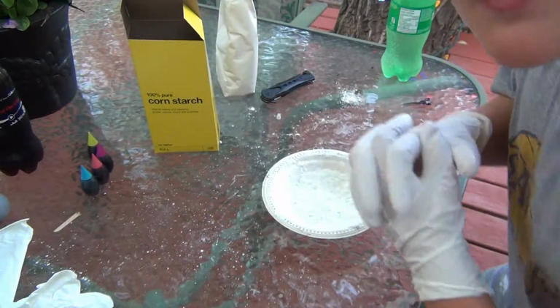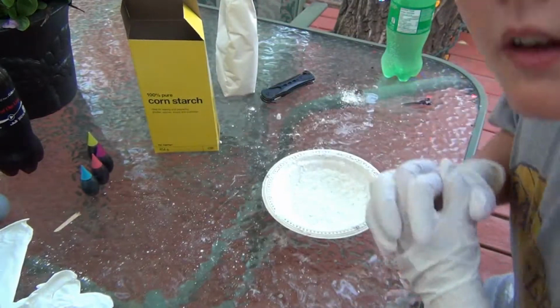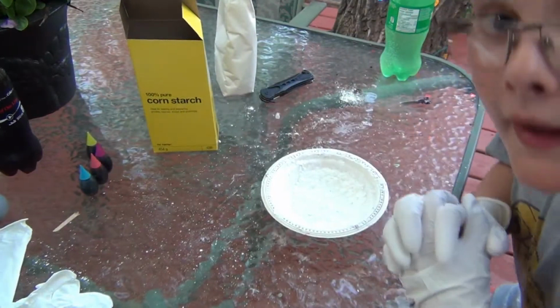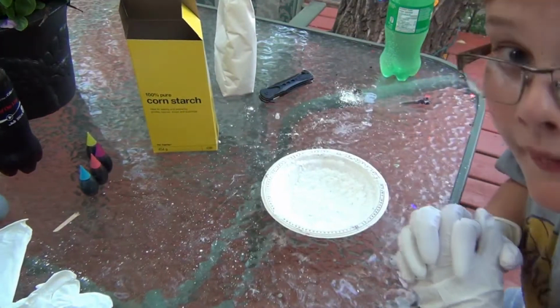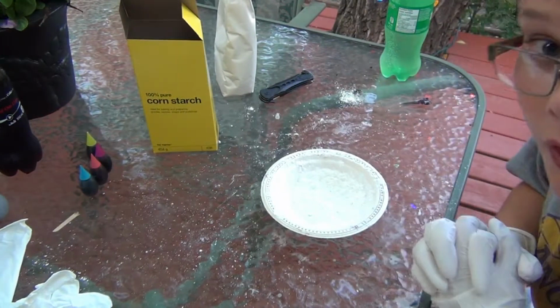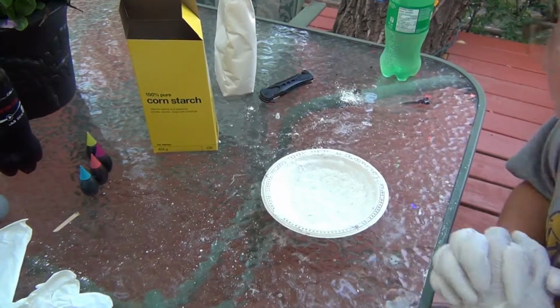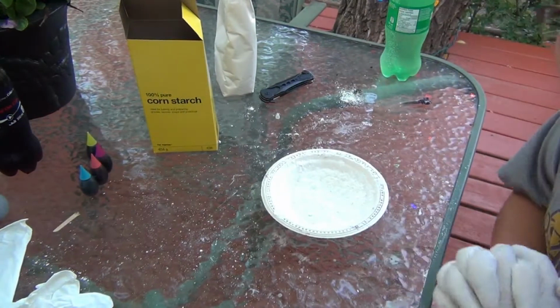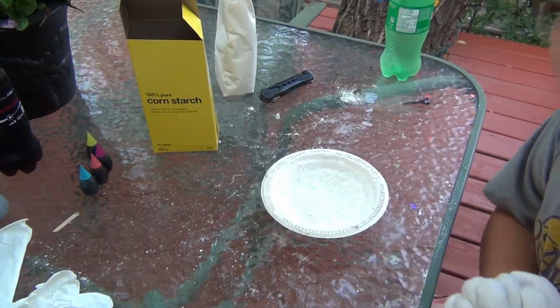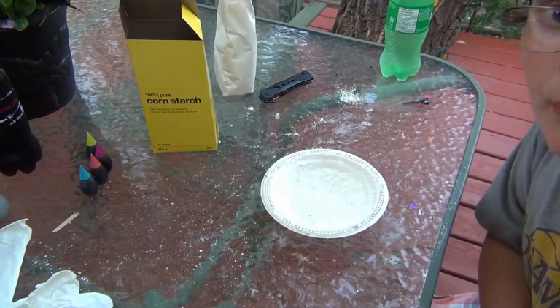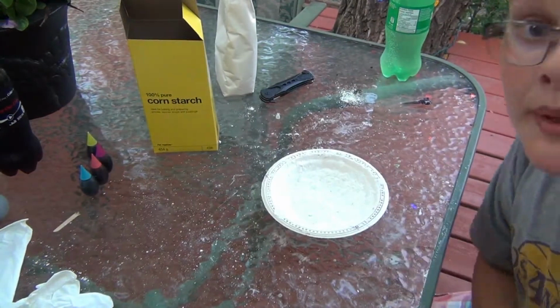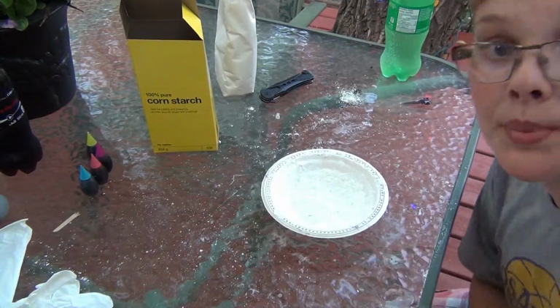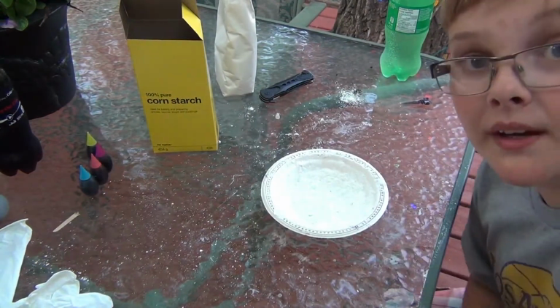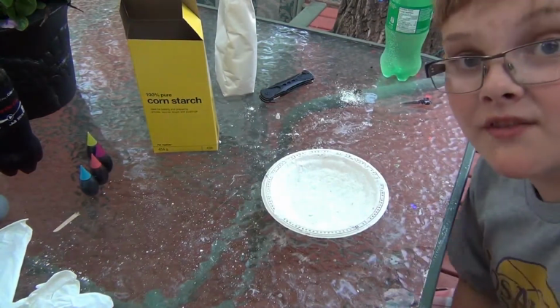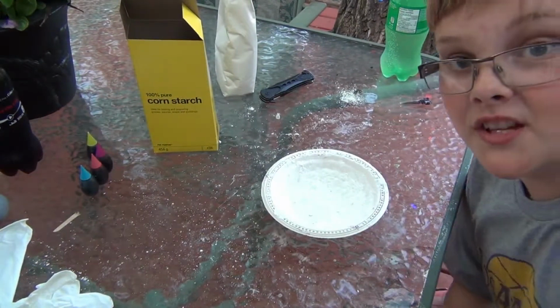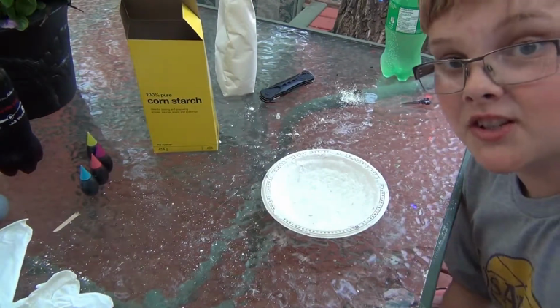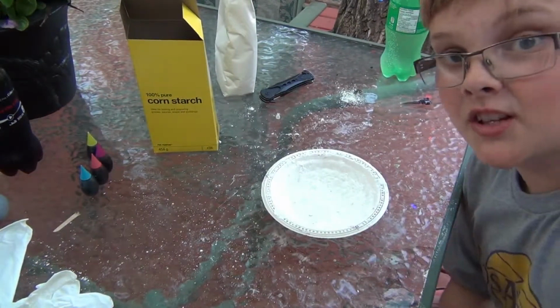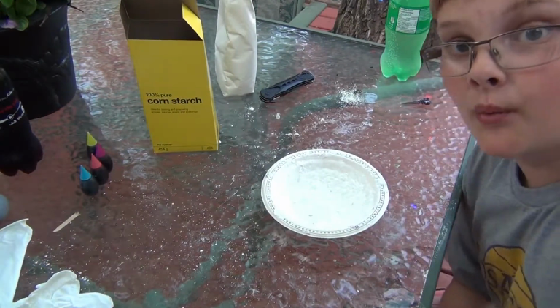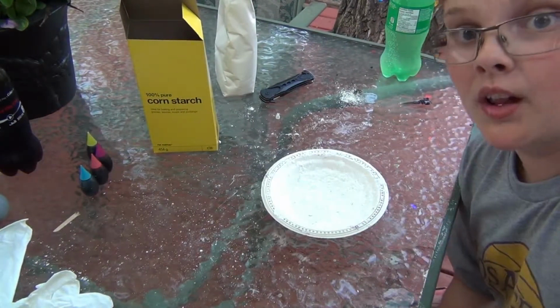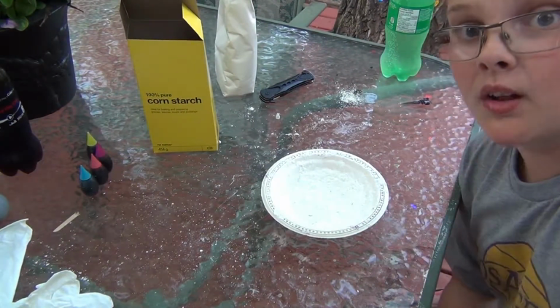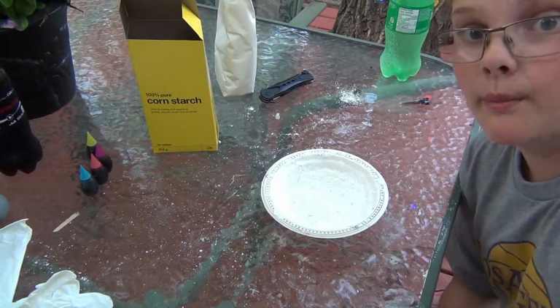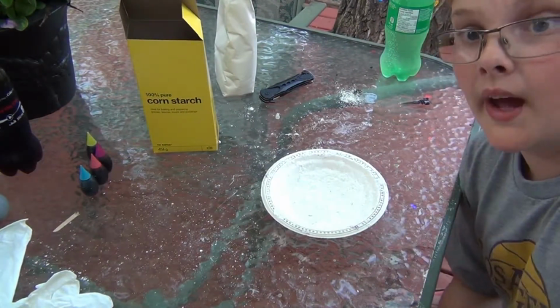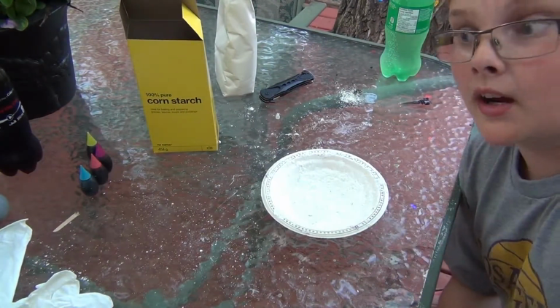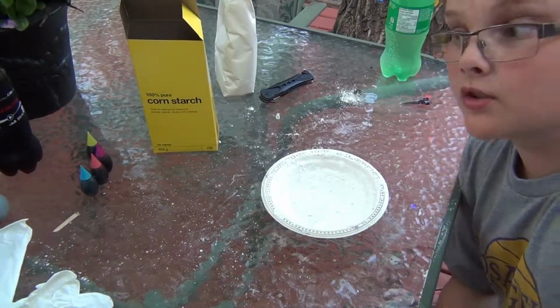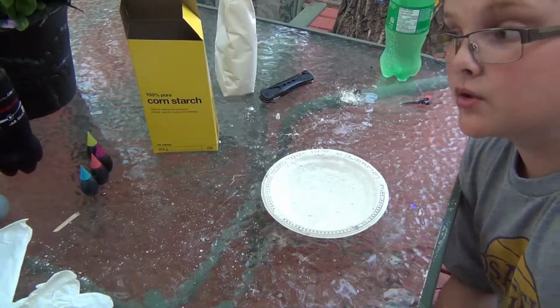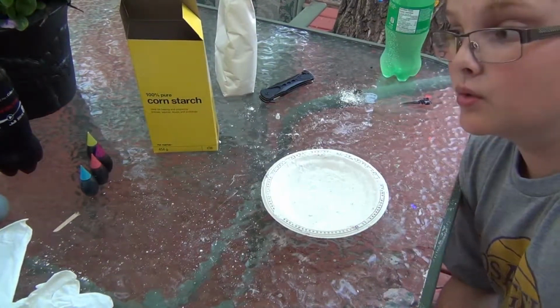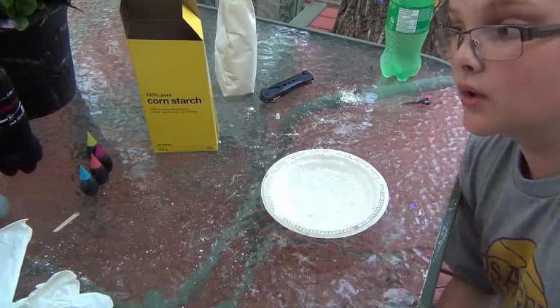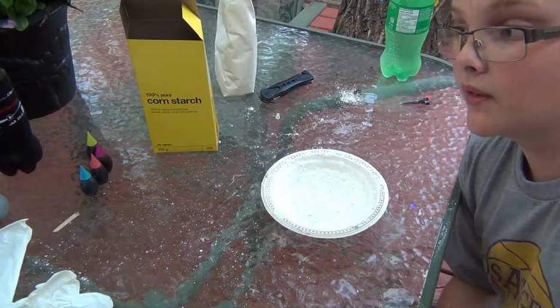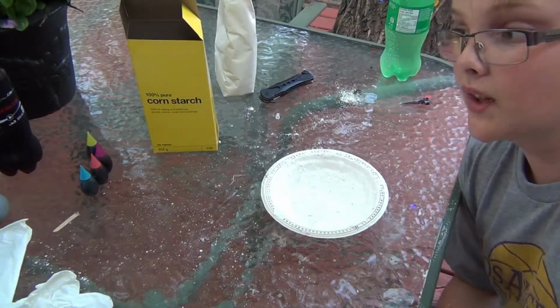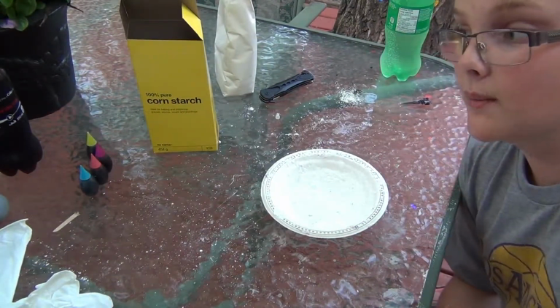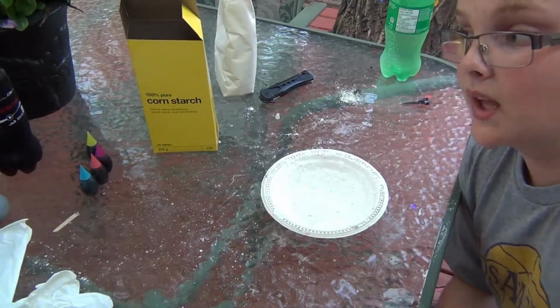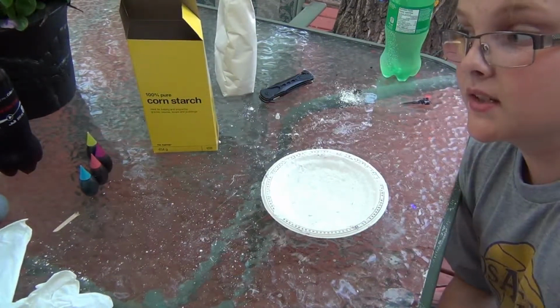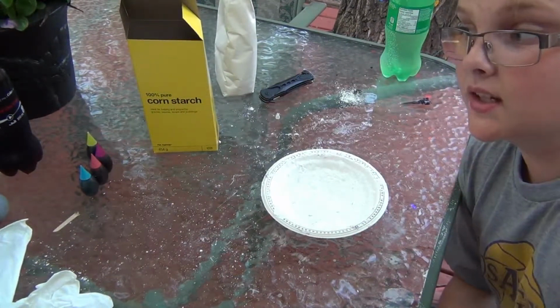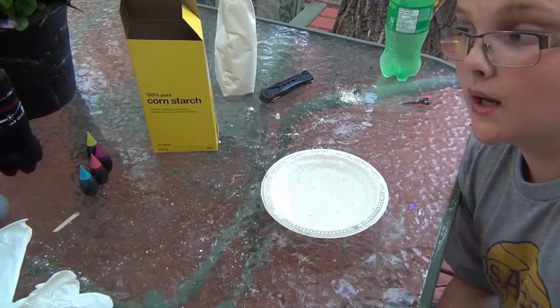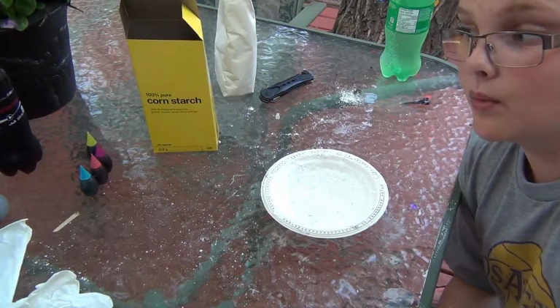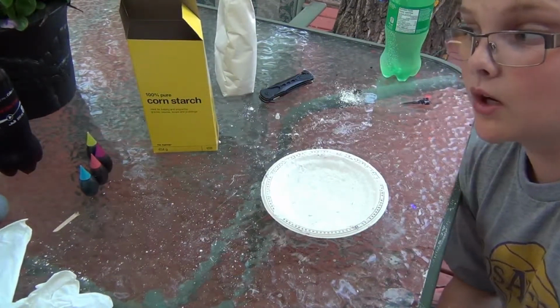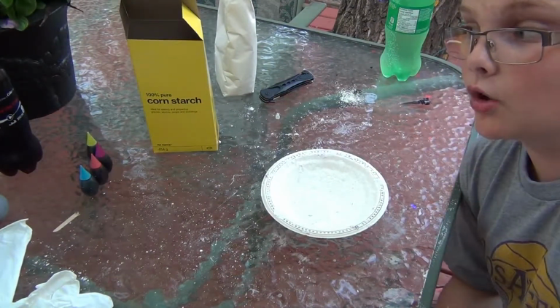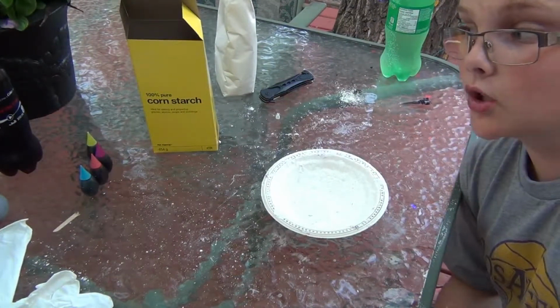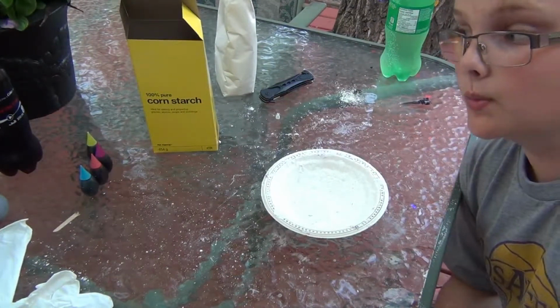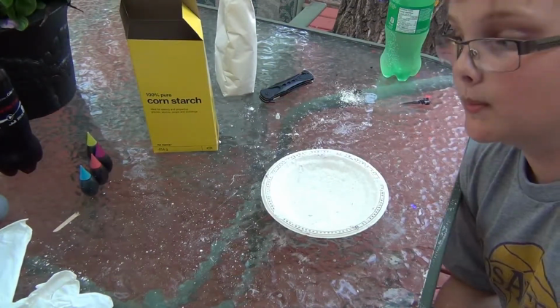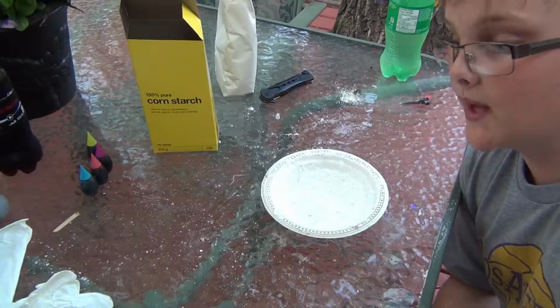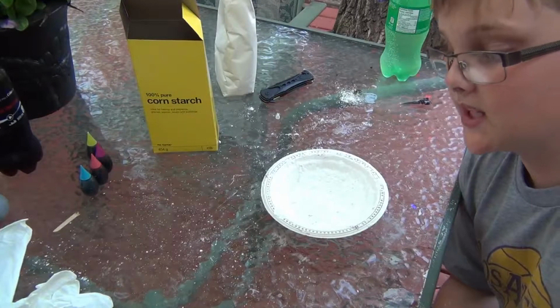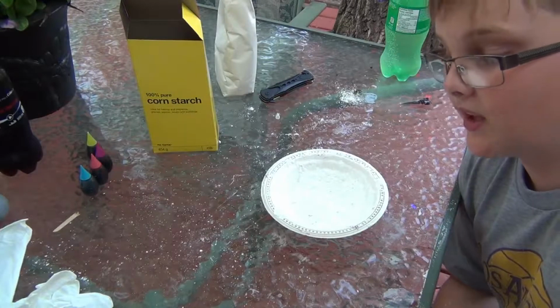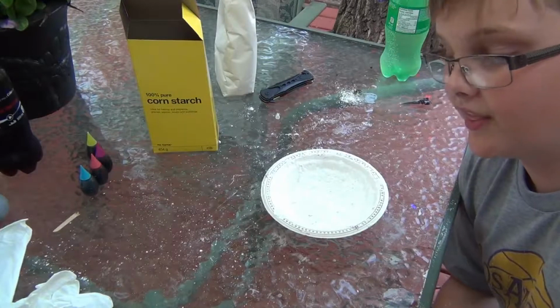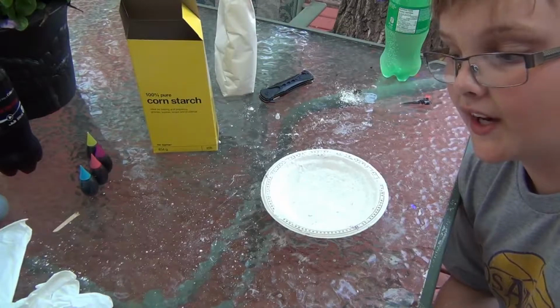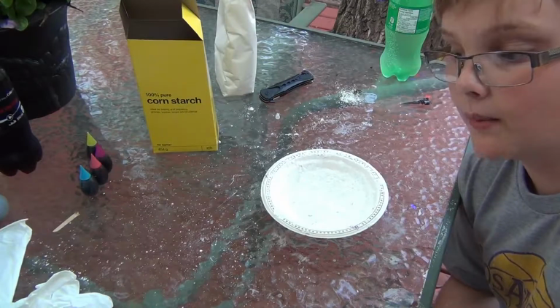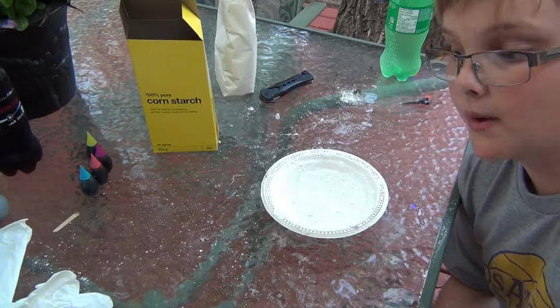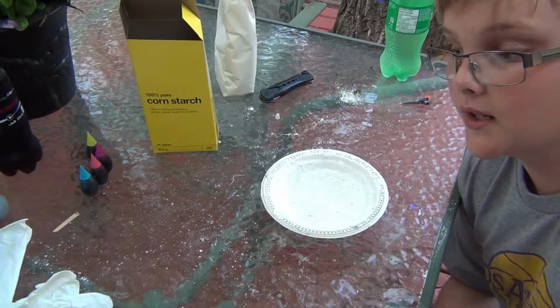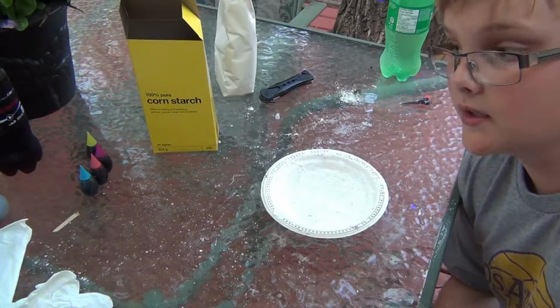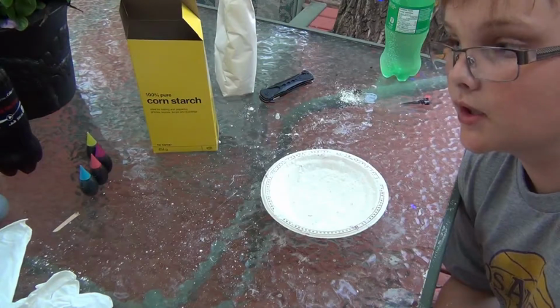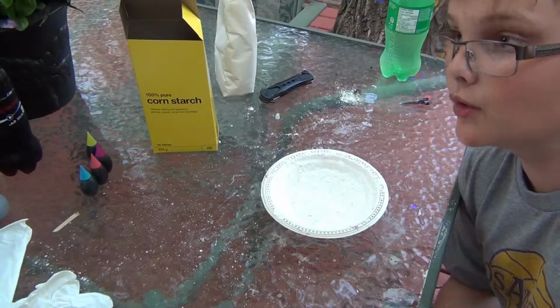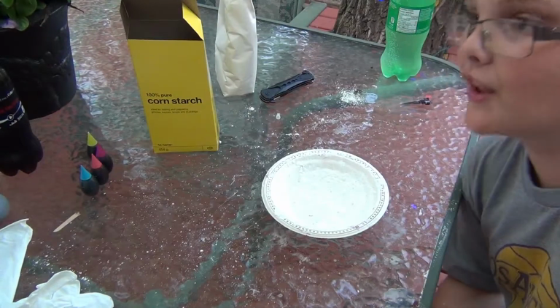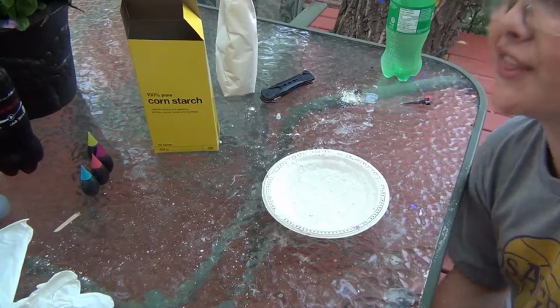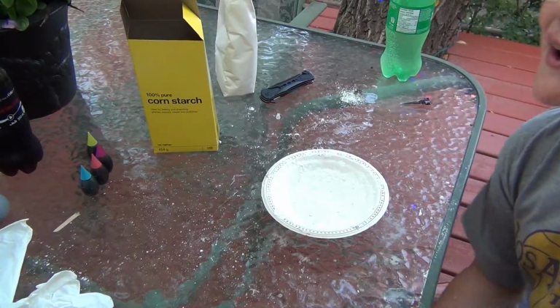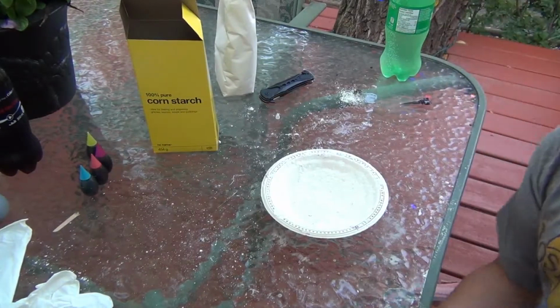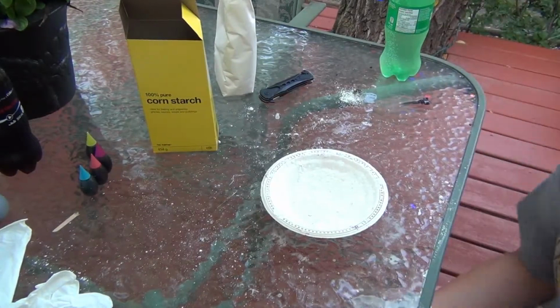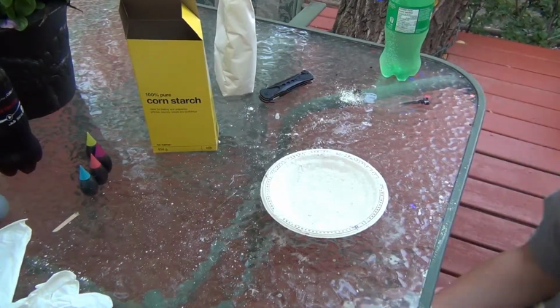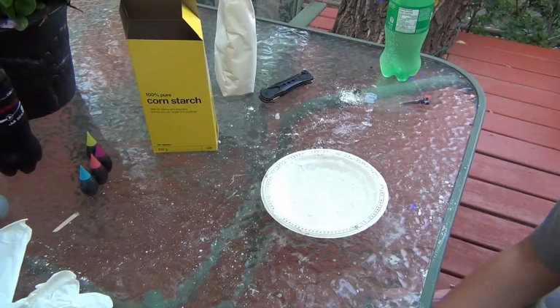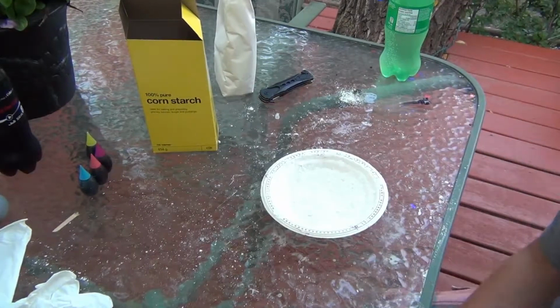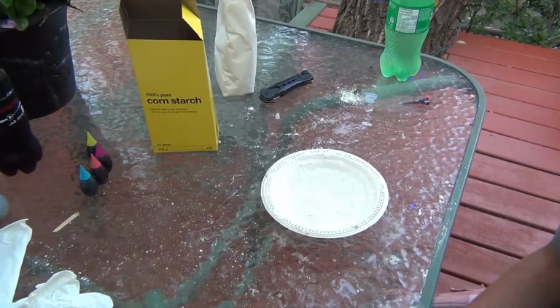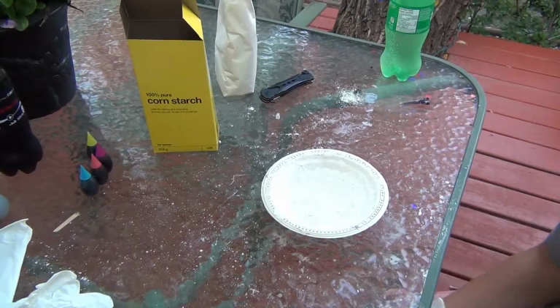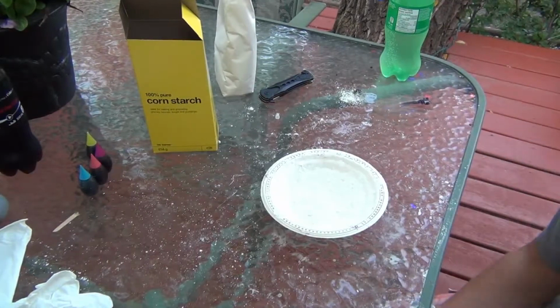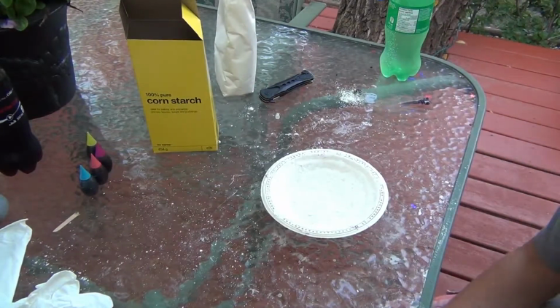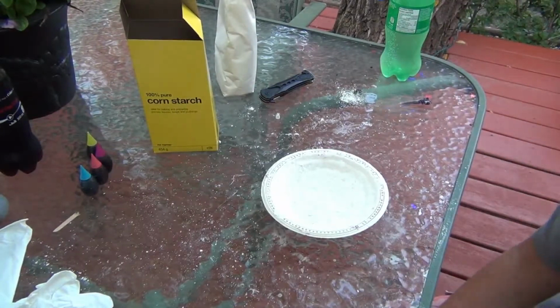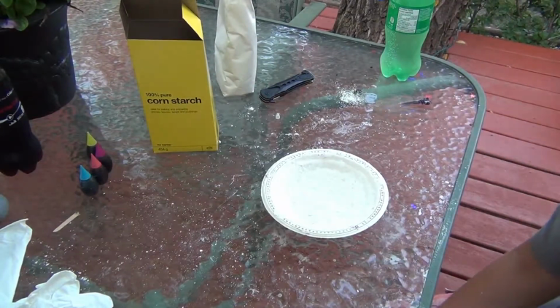Hello, hello, people of the internet. Welcome back to Gorilla Man. Today we are going to be making Proto Putty — not Thera Putty, Proto Putty.